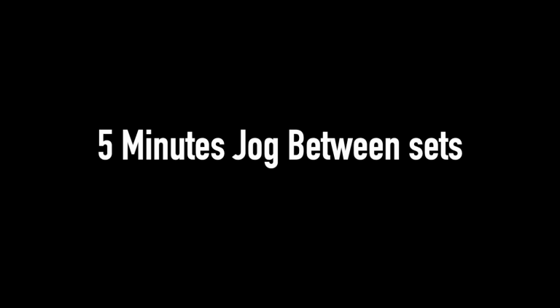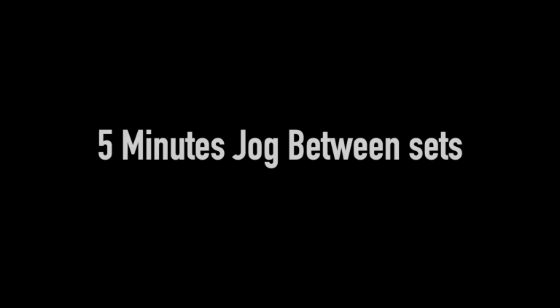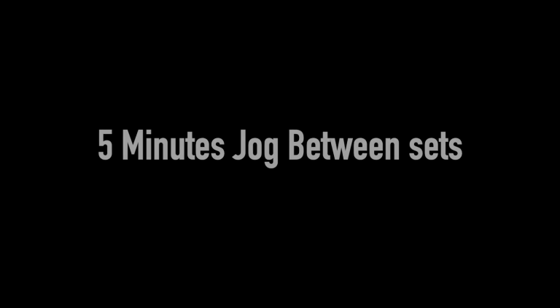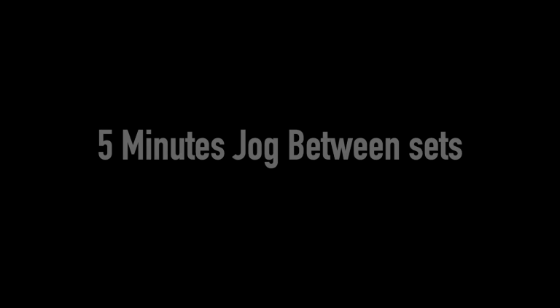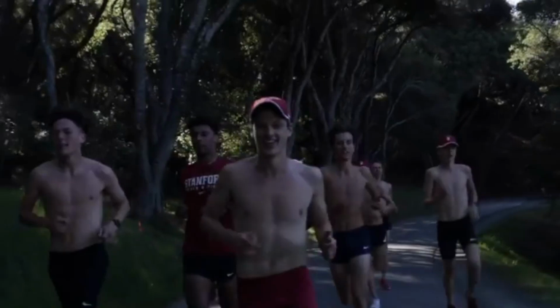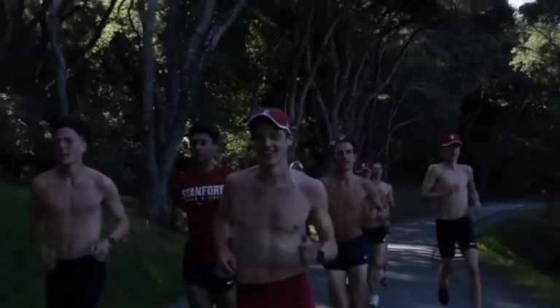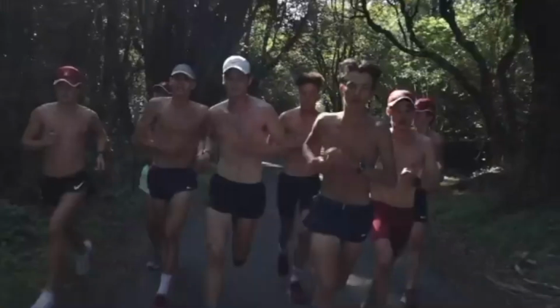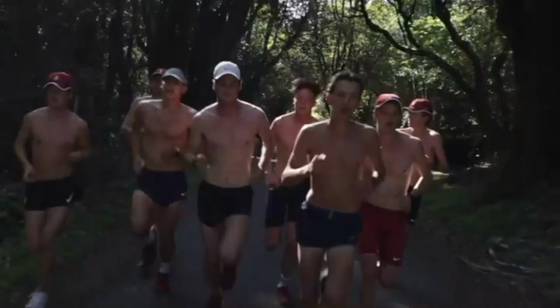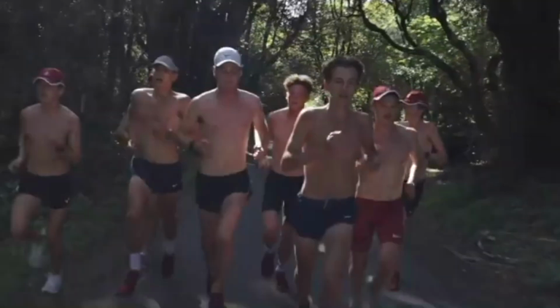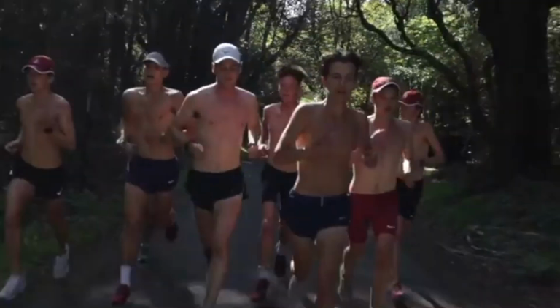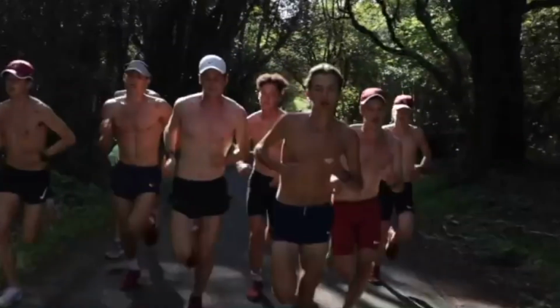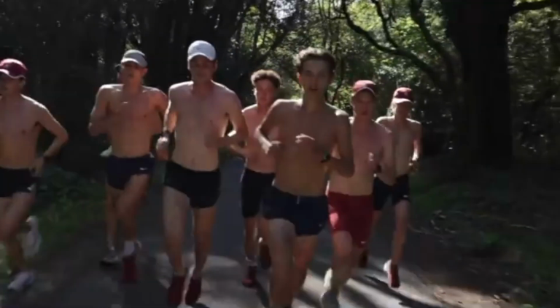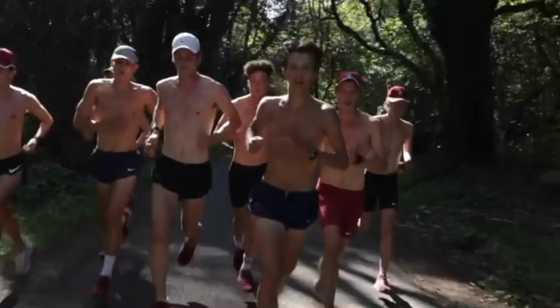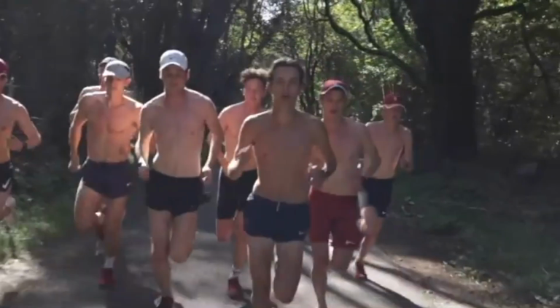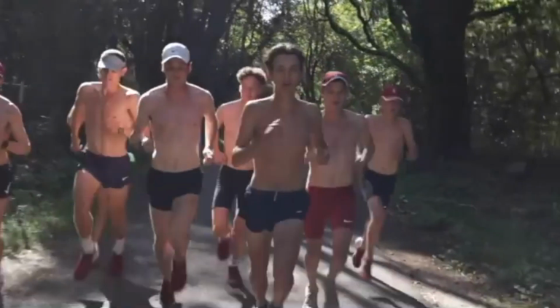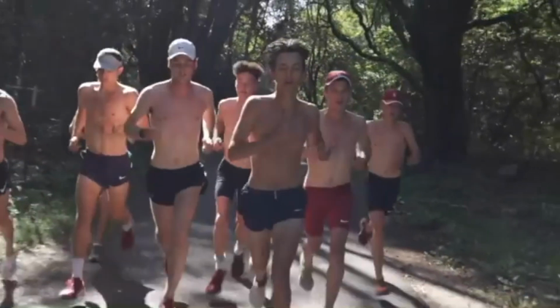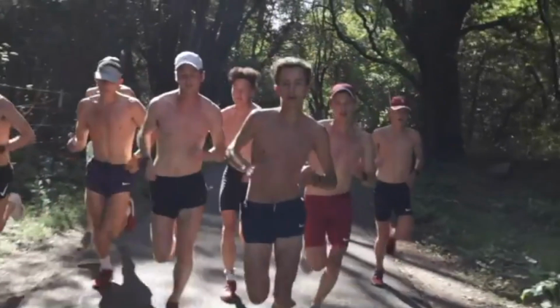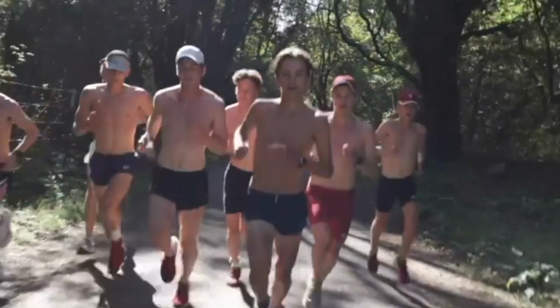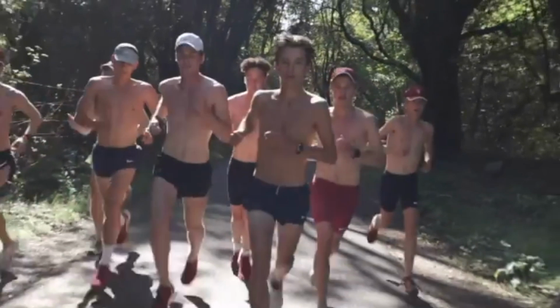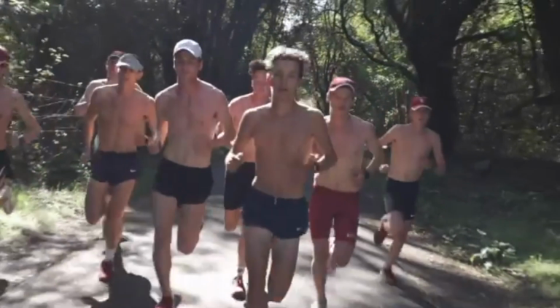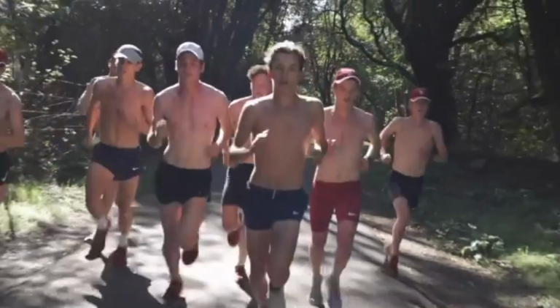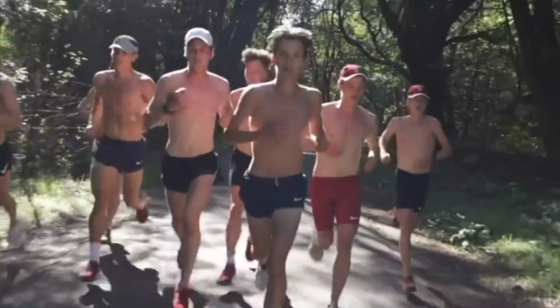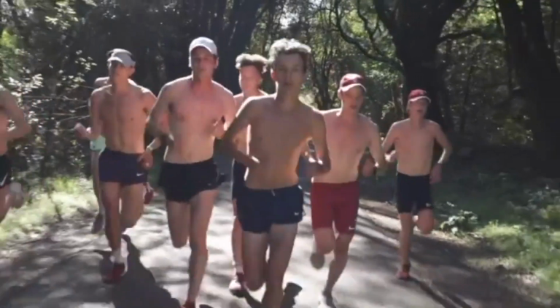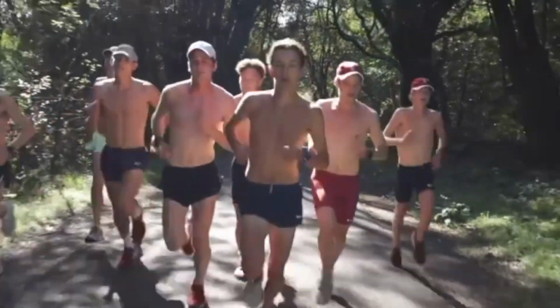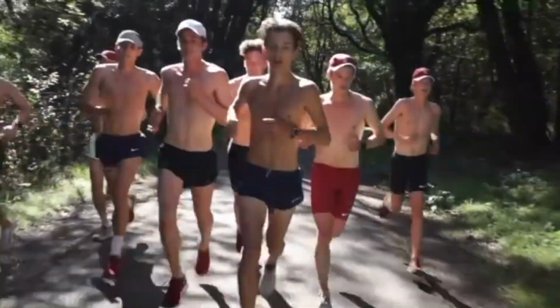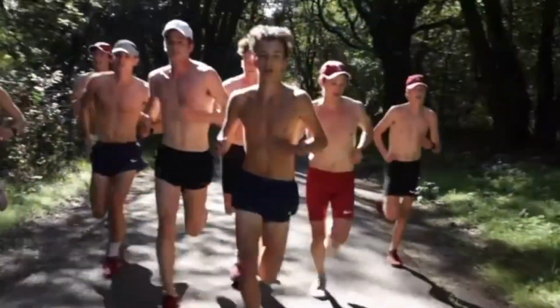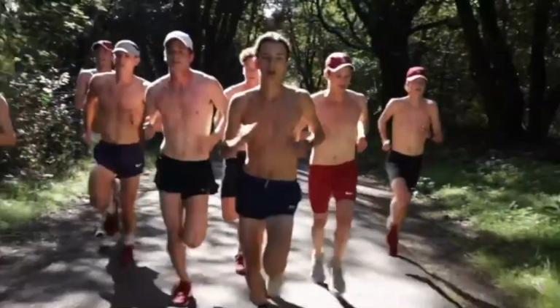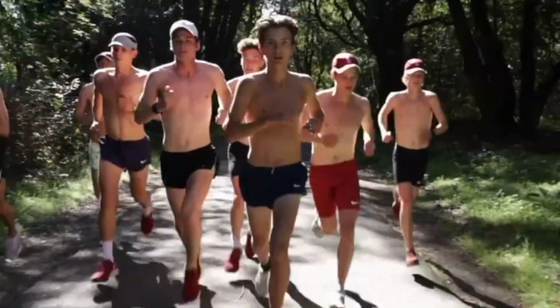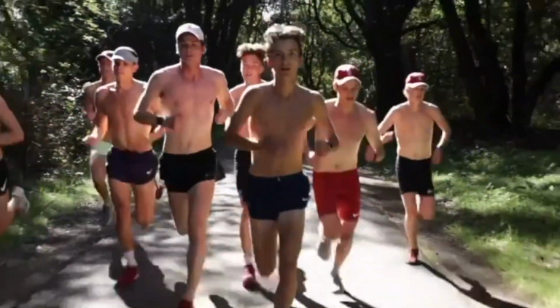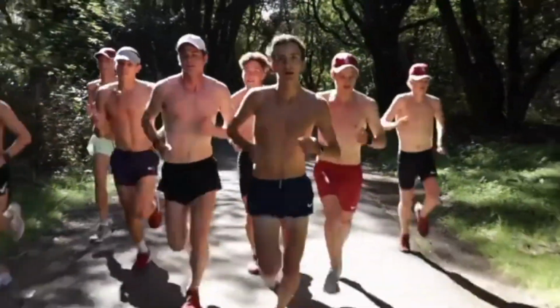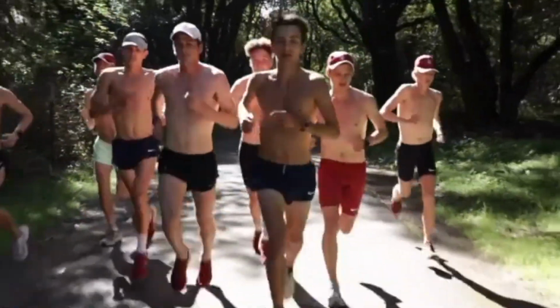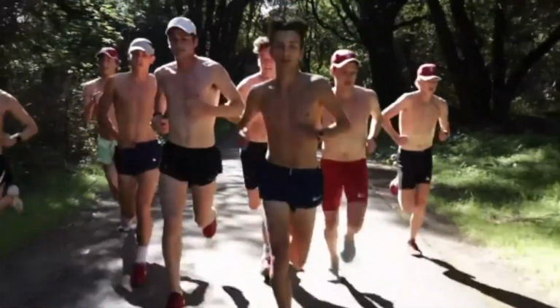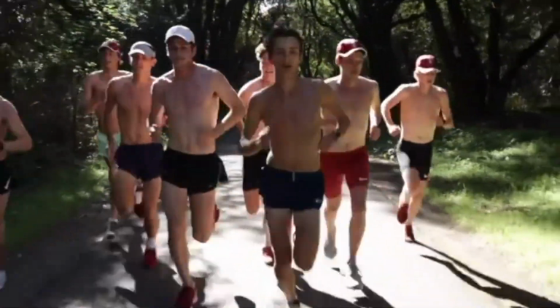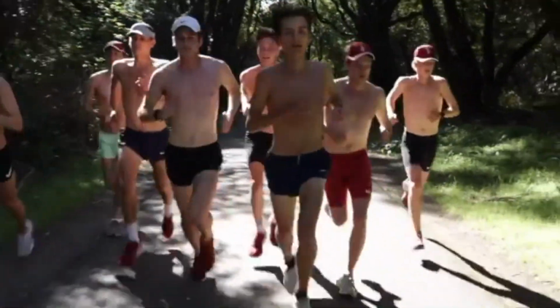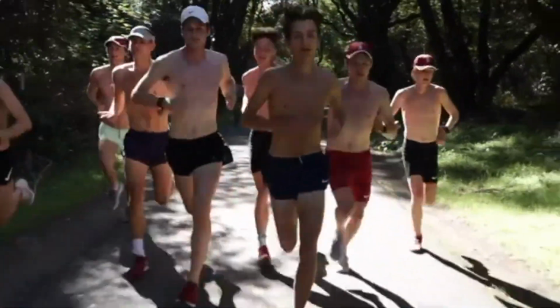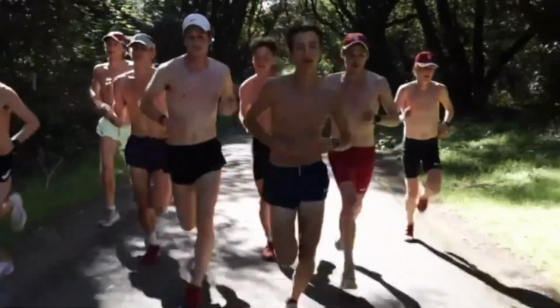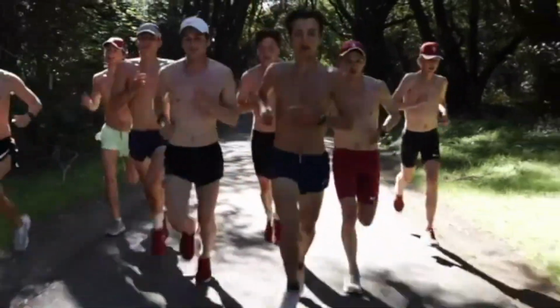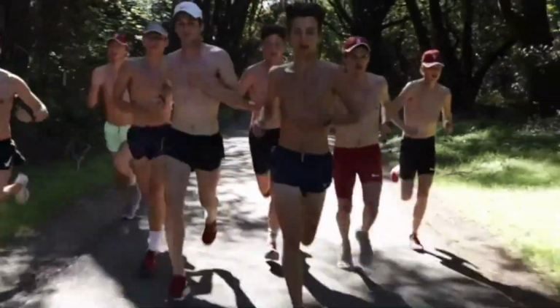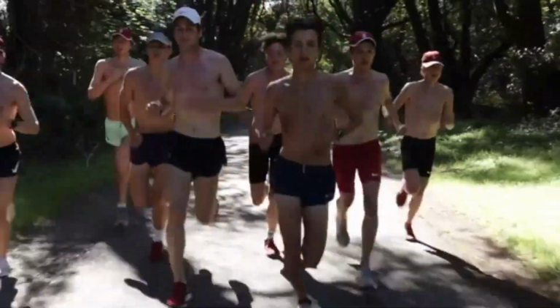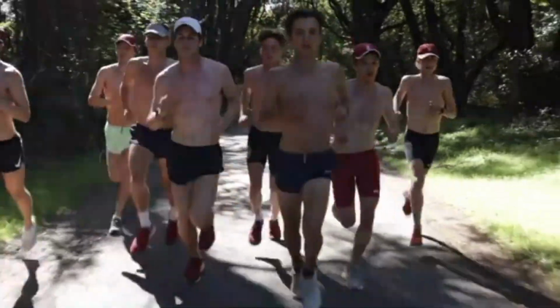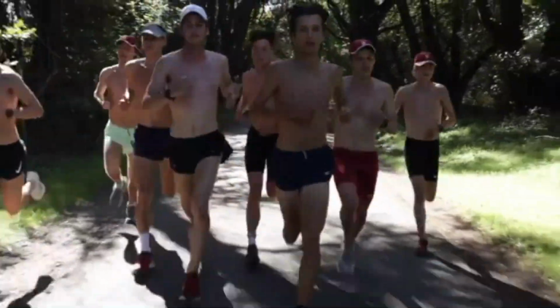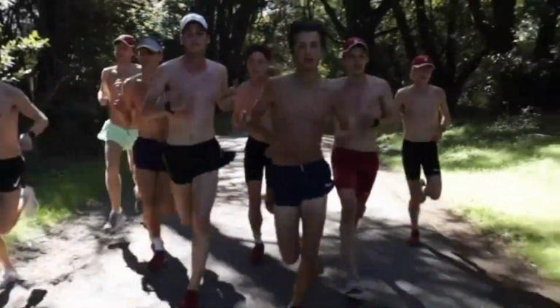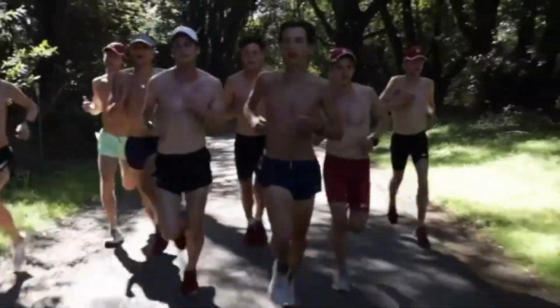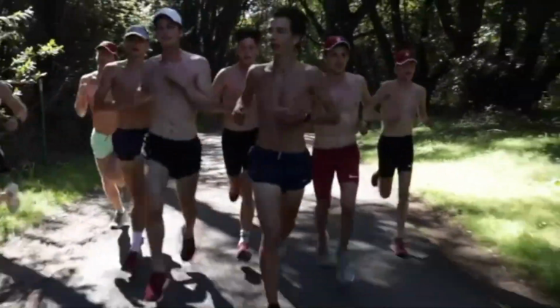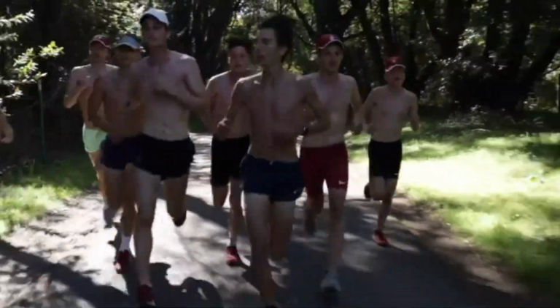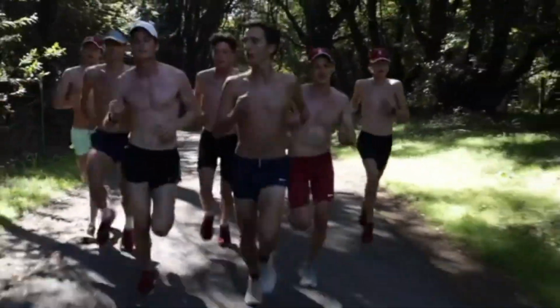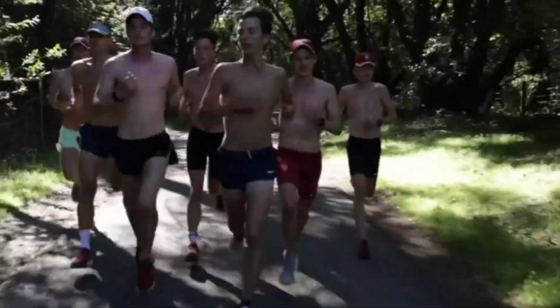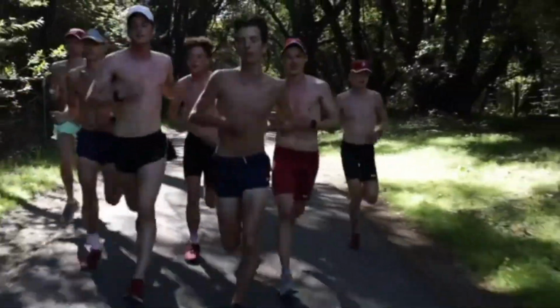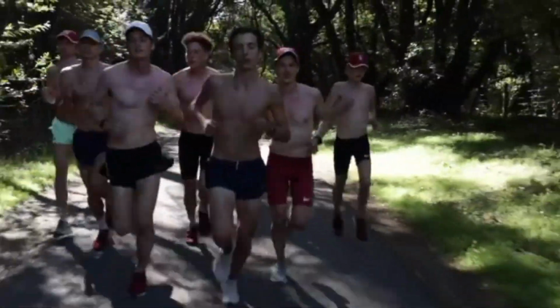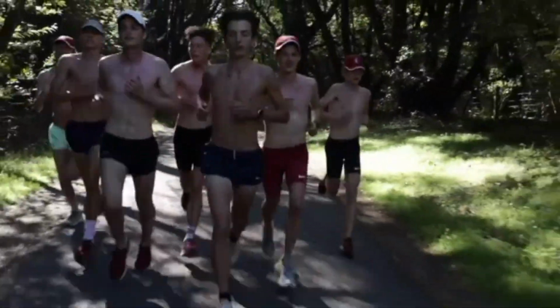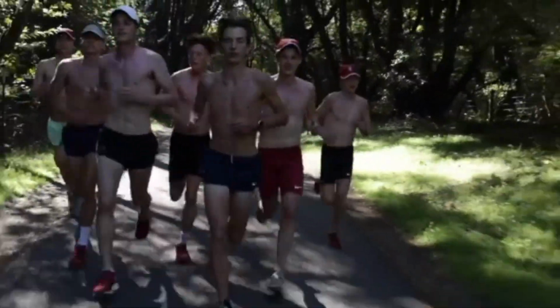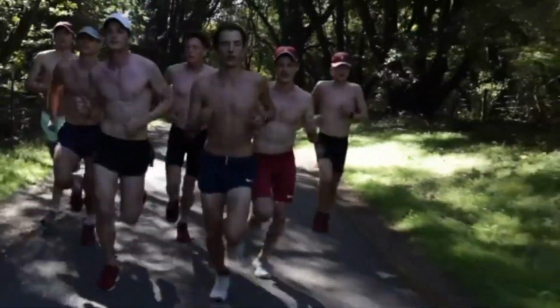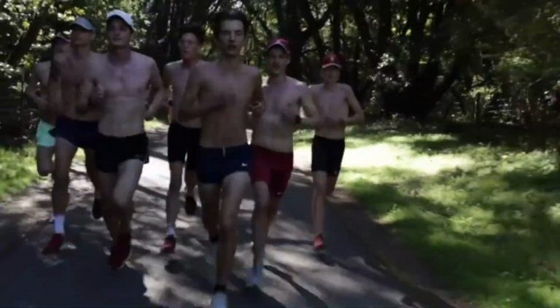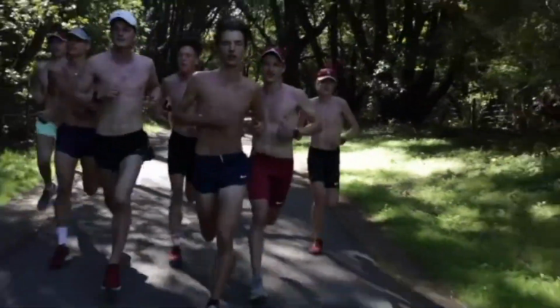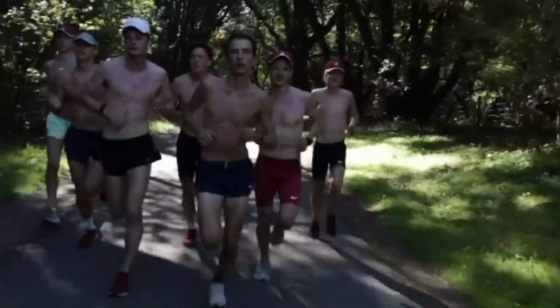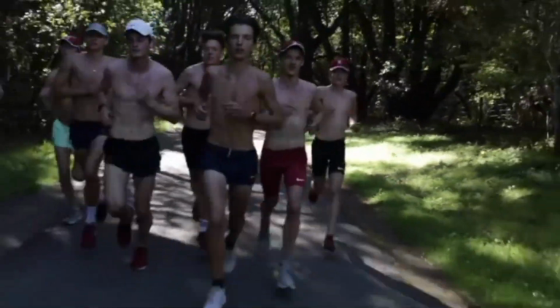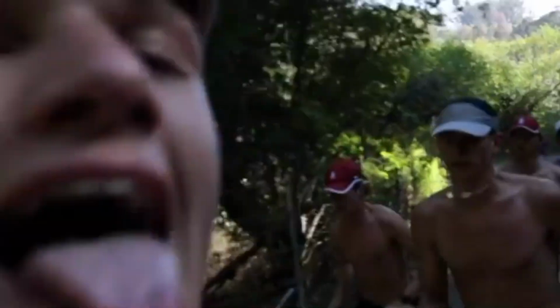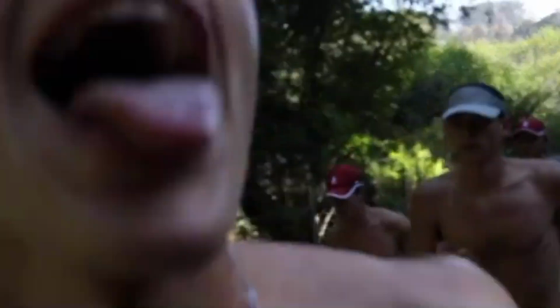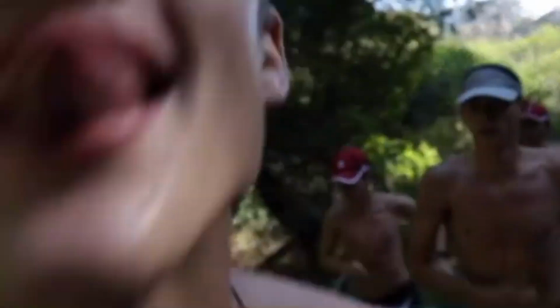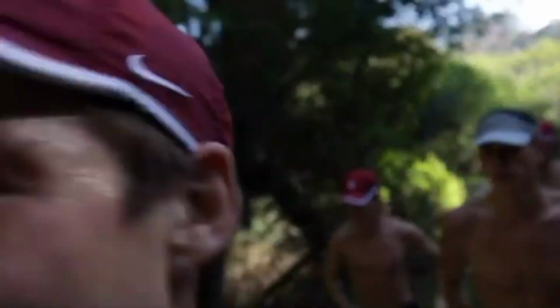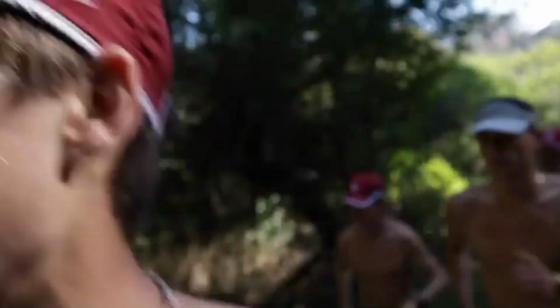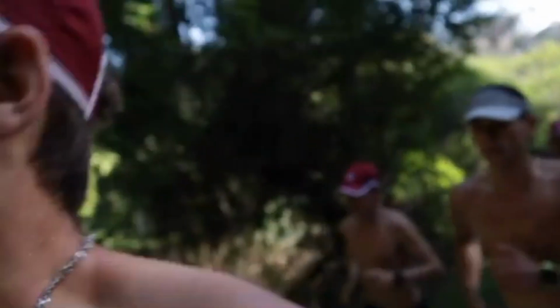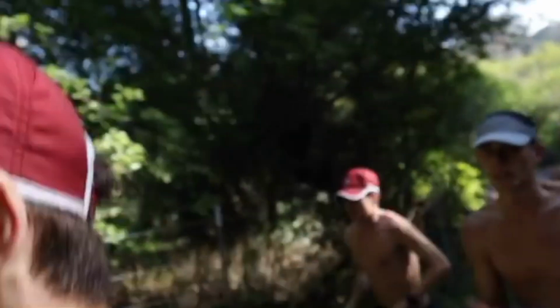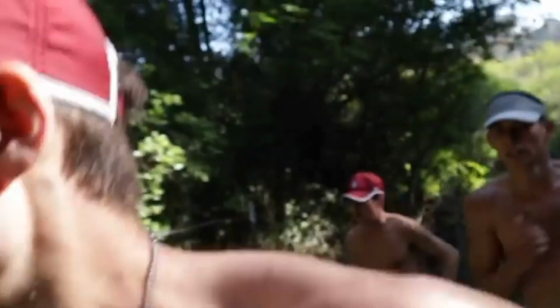This should obviously improve overall fitness, but also should simulate a lot of cross country running and get you used to what you need to do on race day.